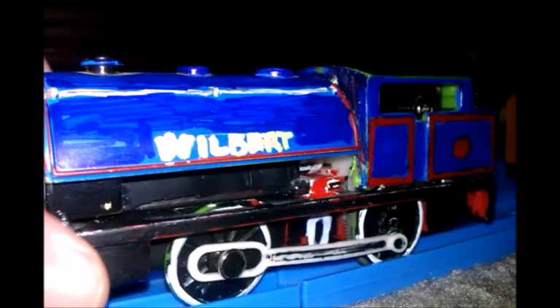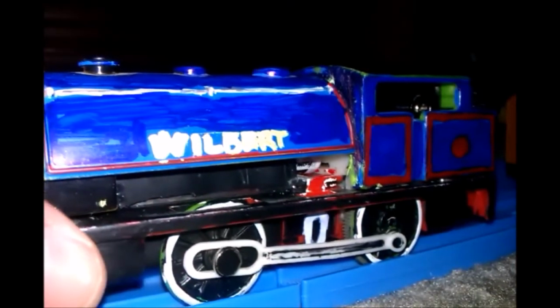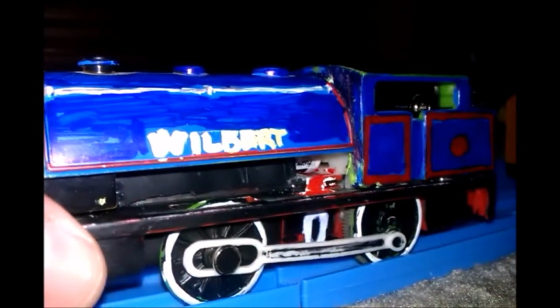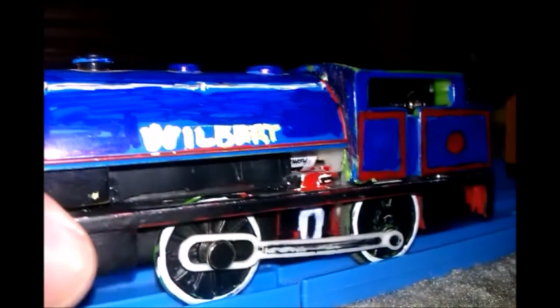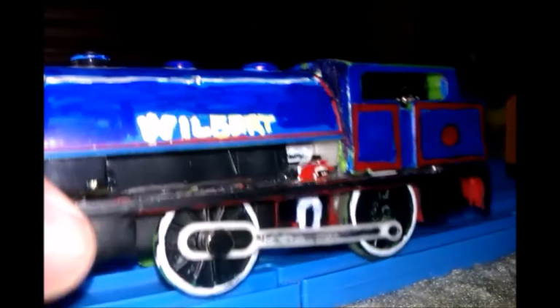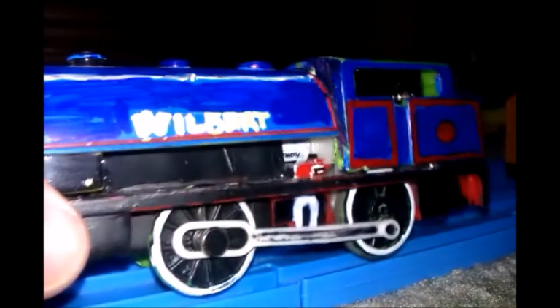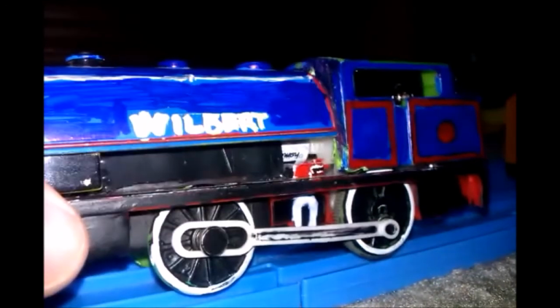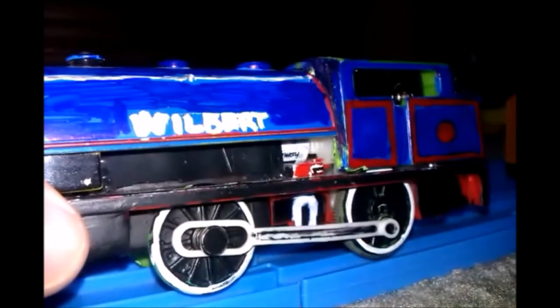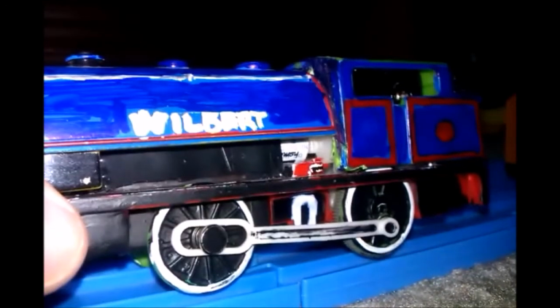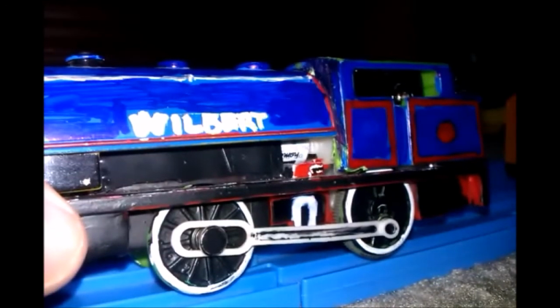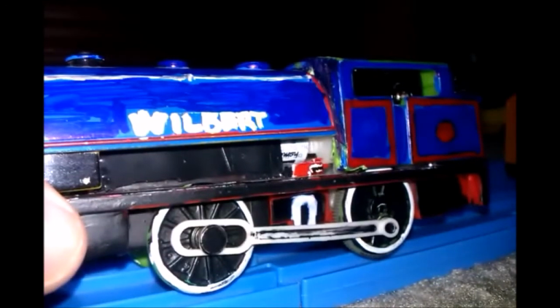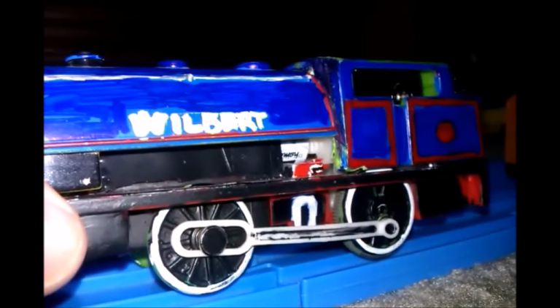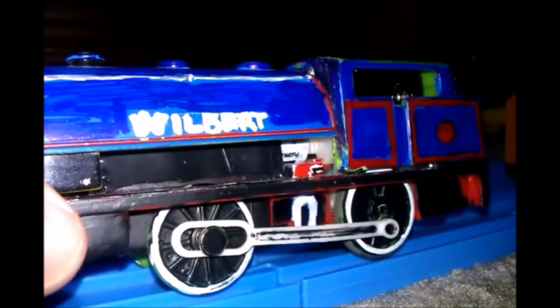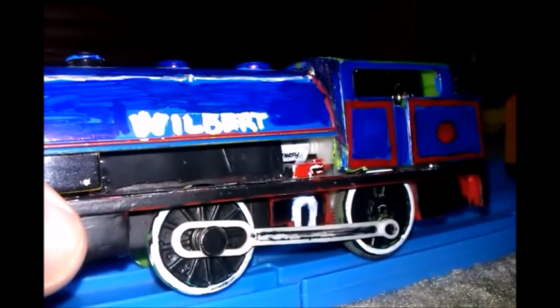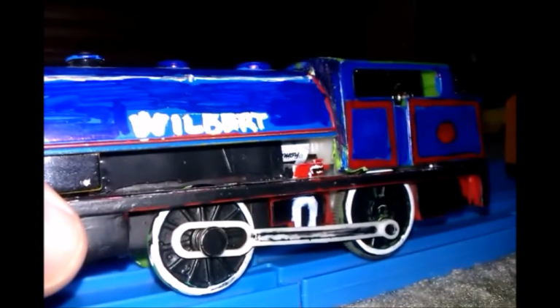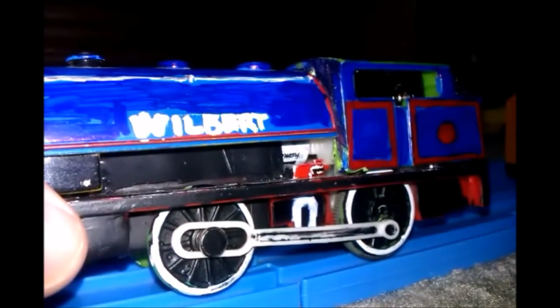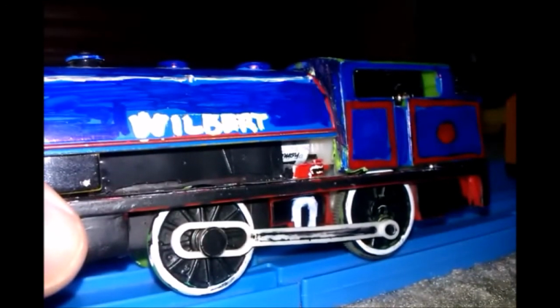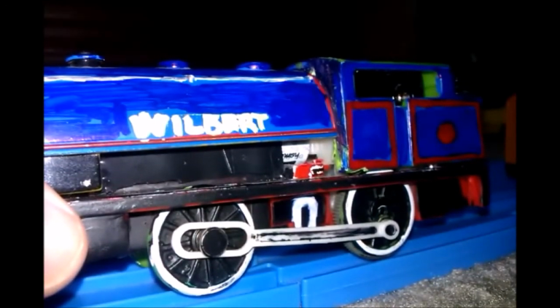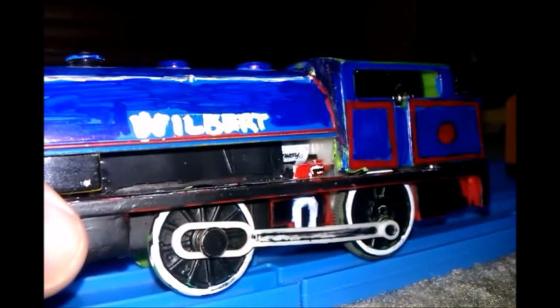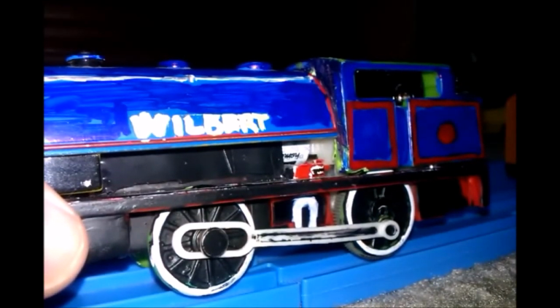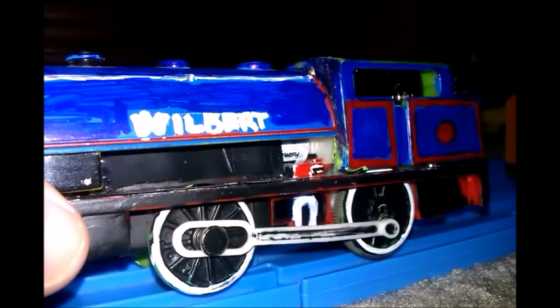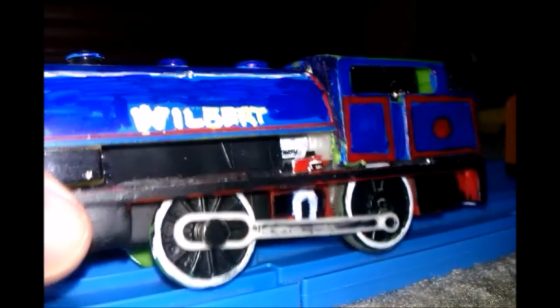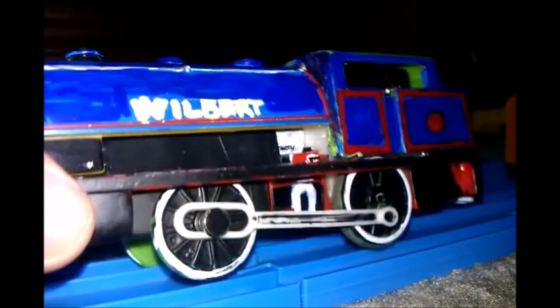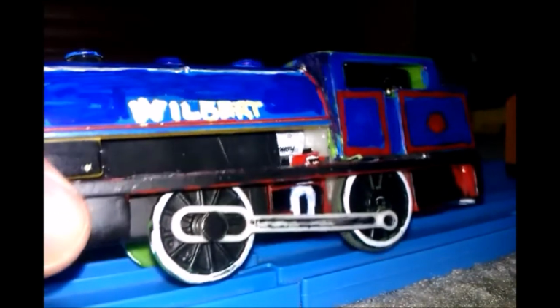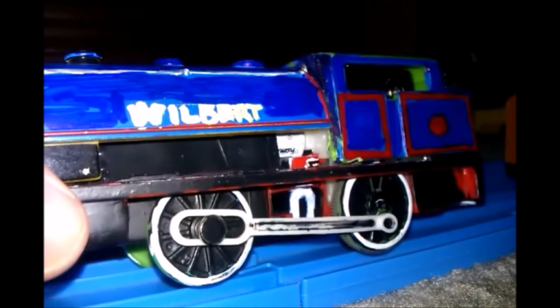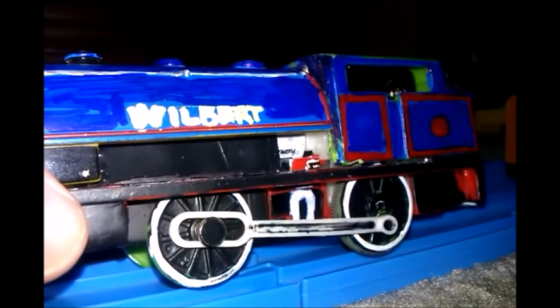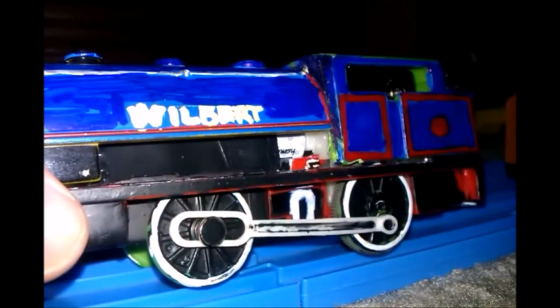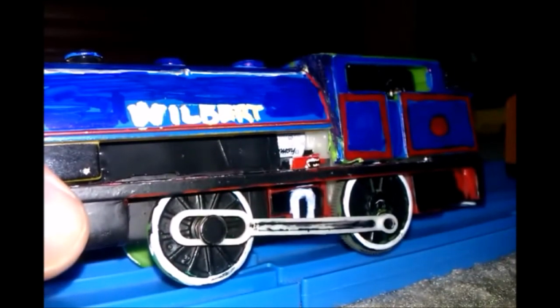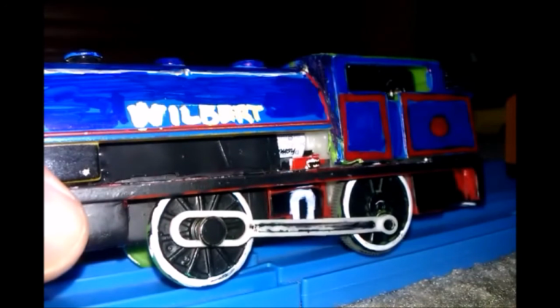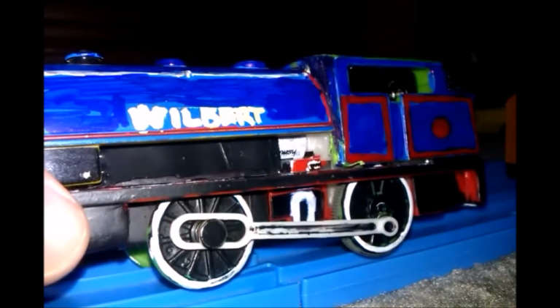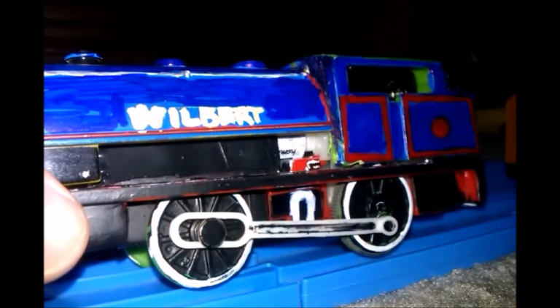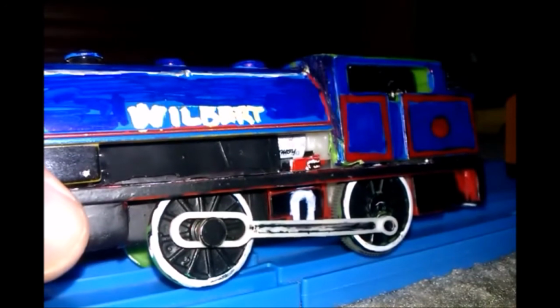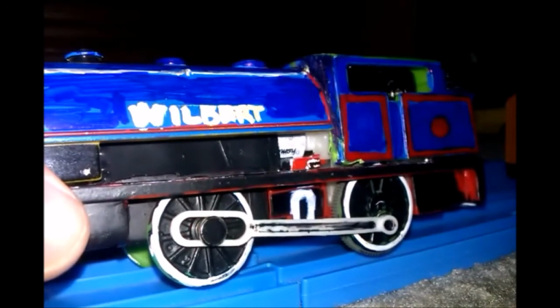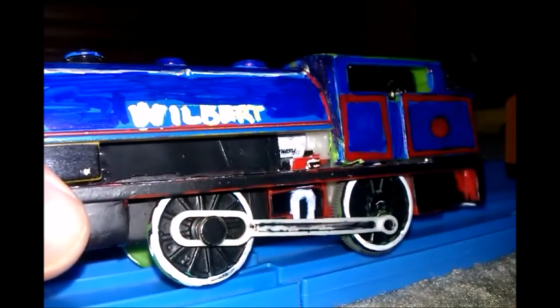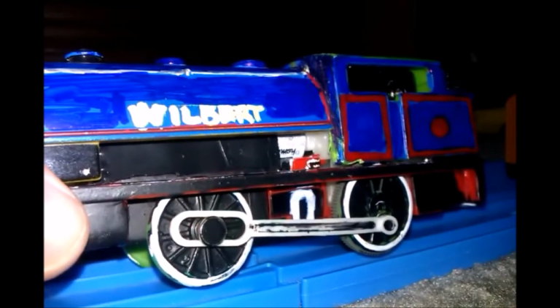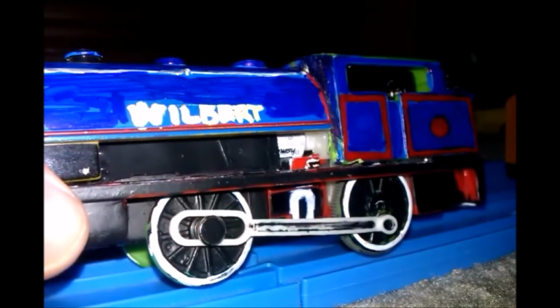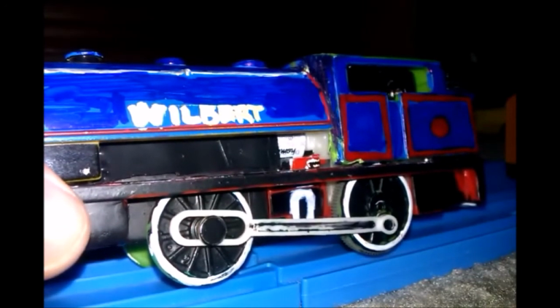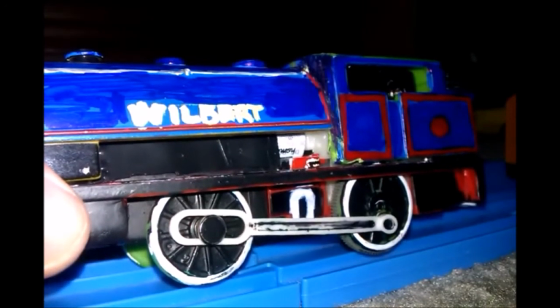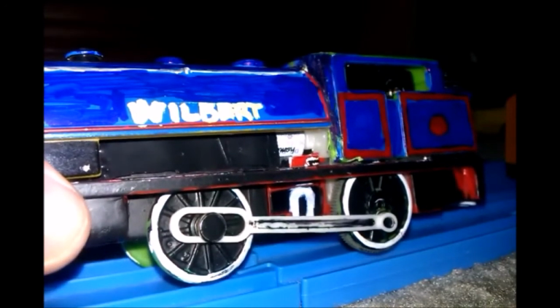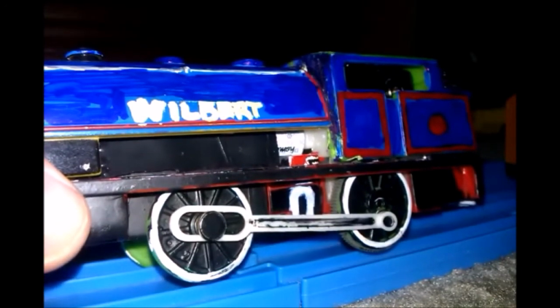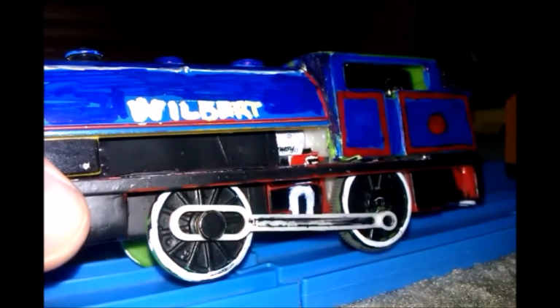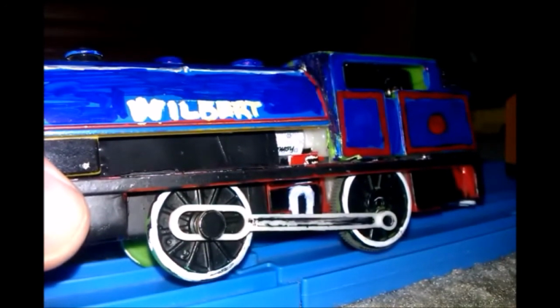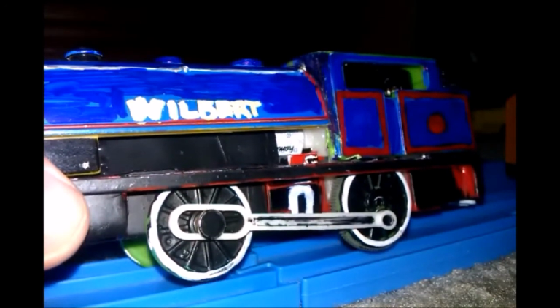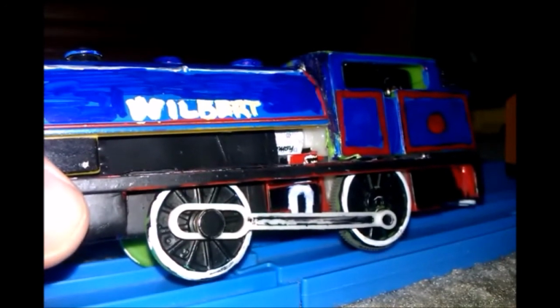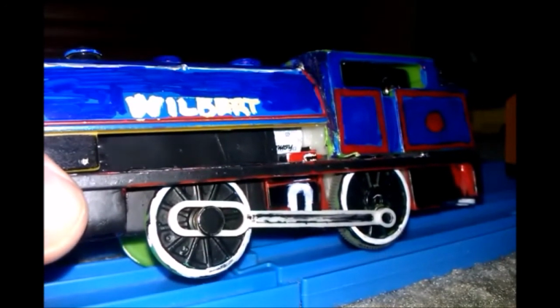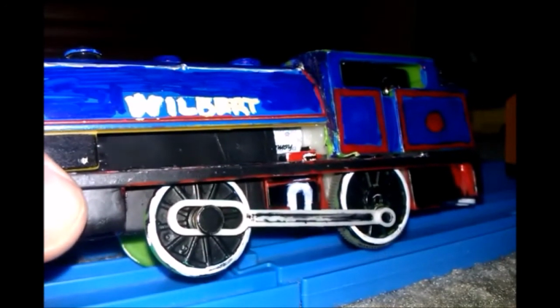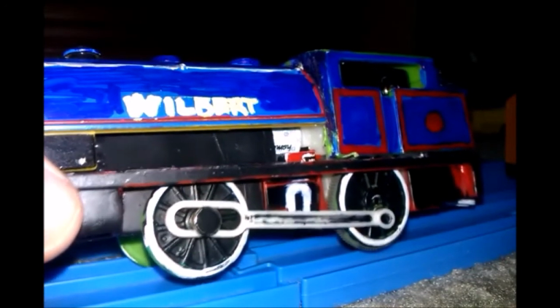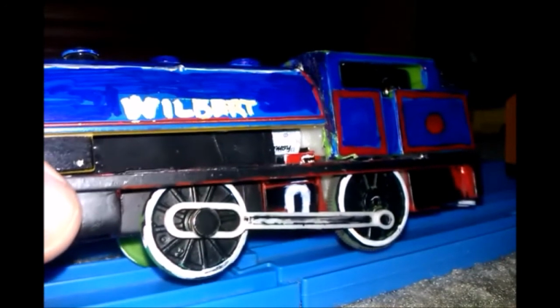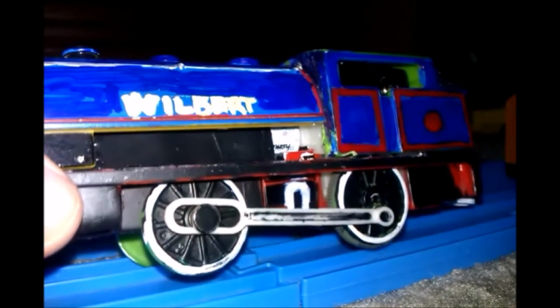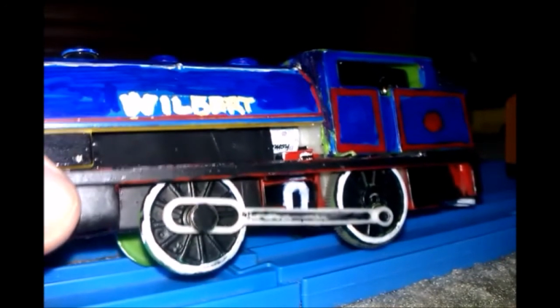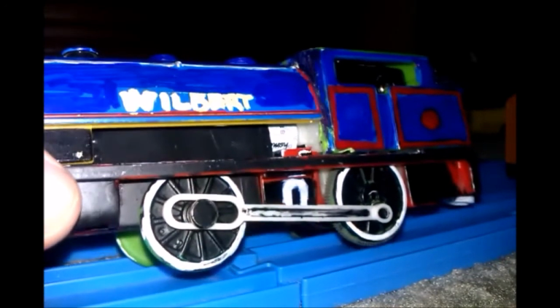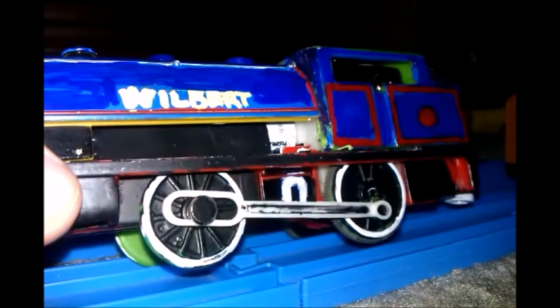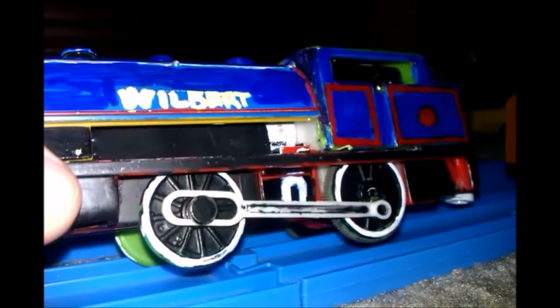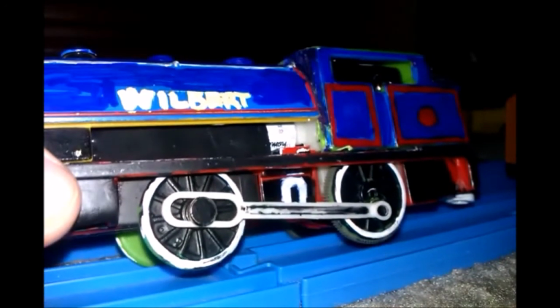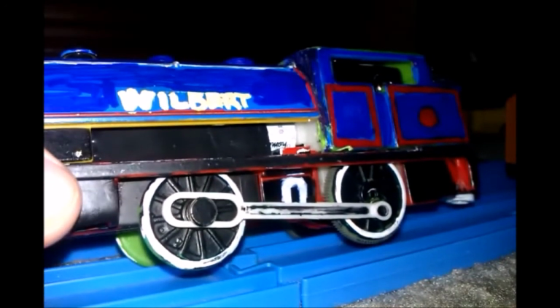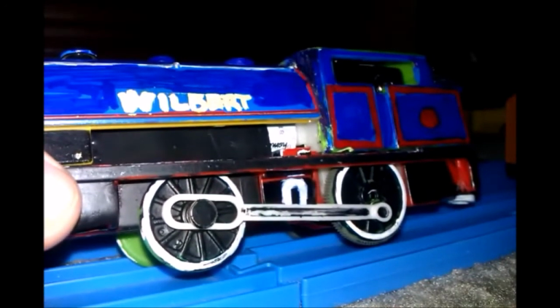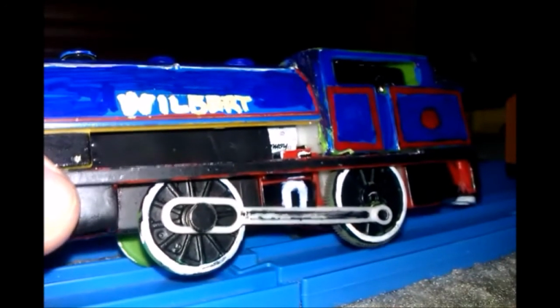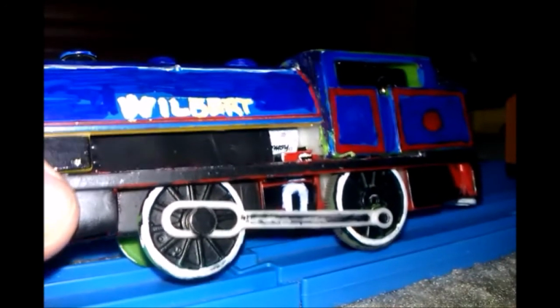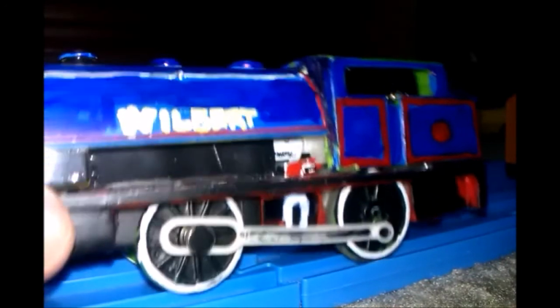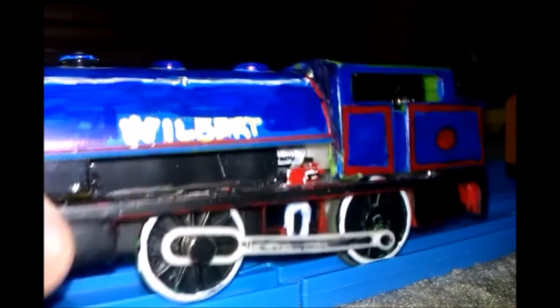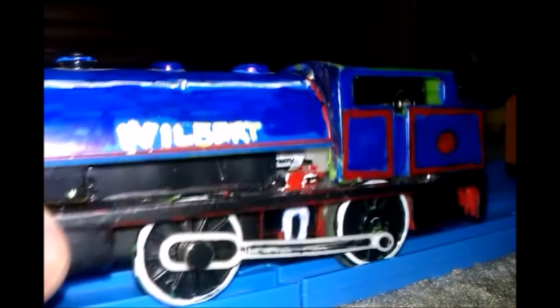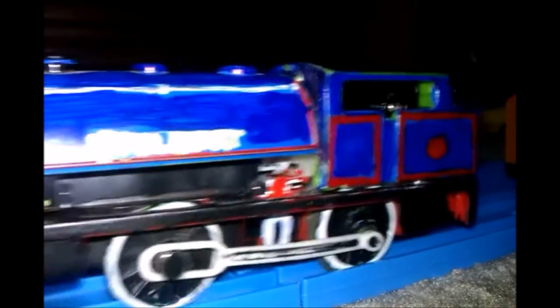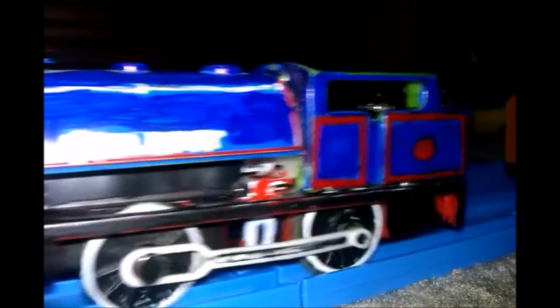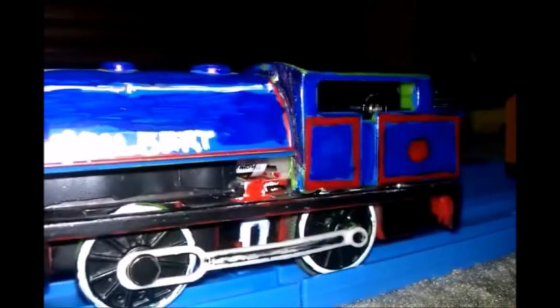I did the nameplate — did it pretty good. I like Wilbur, not the Reverend W. Audrey thing.